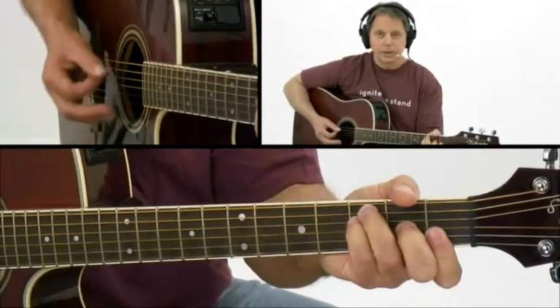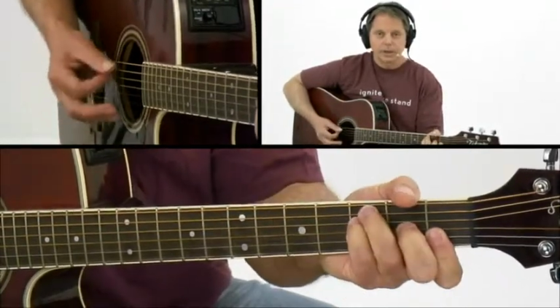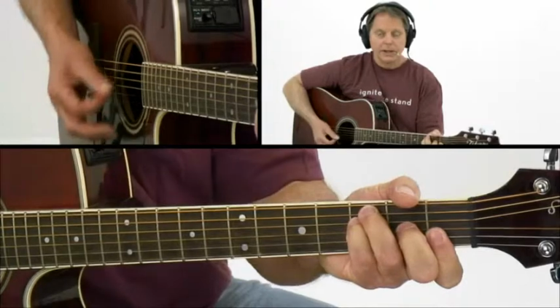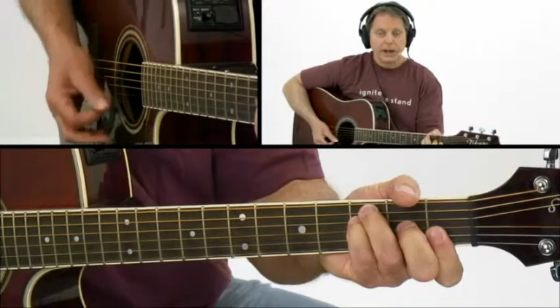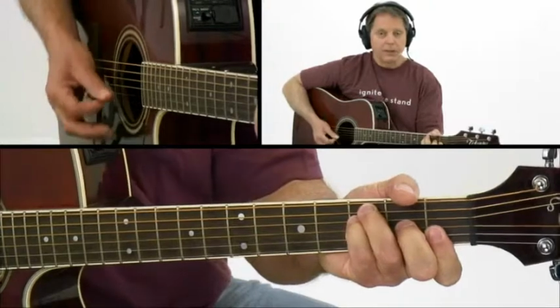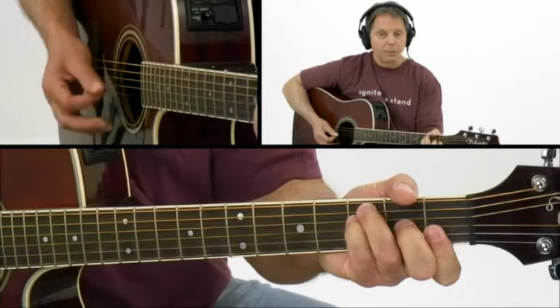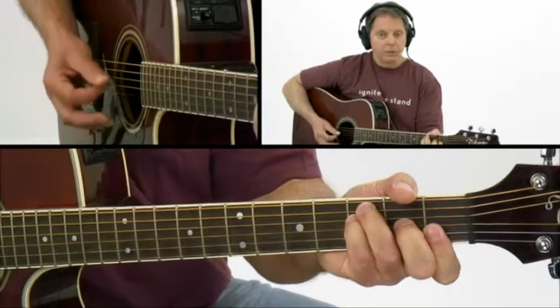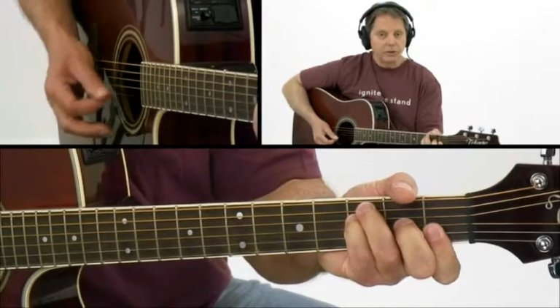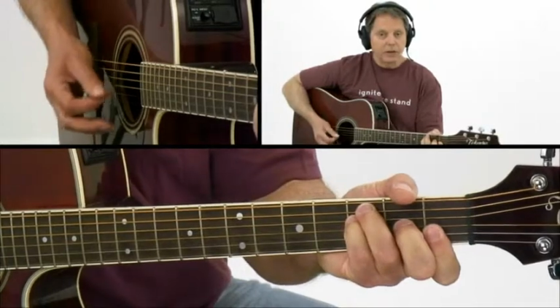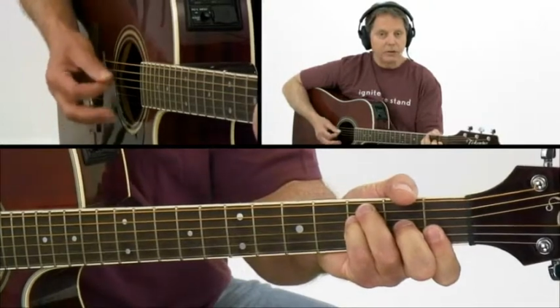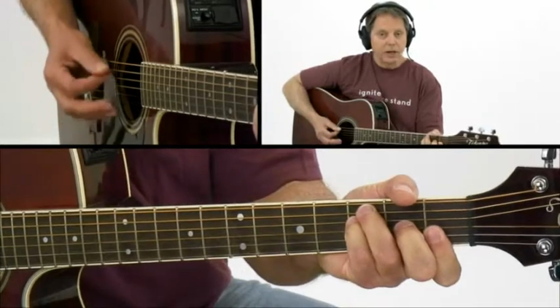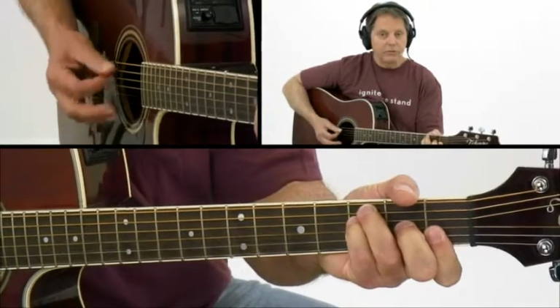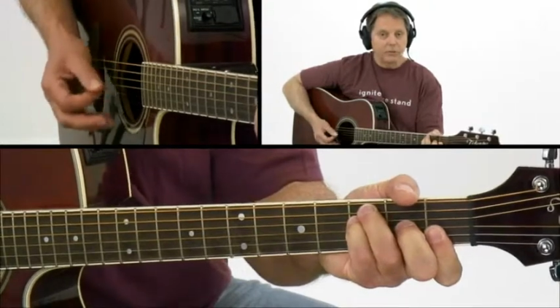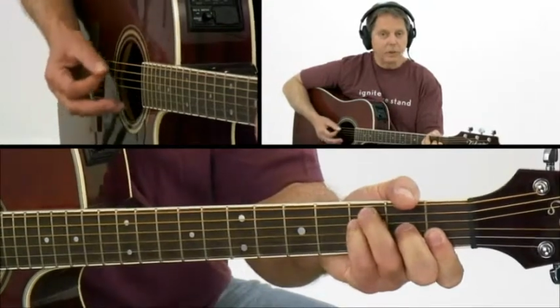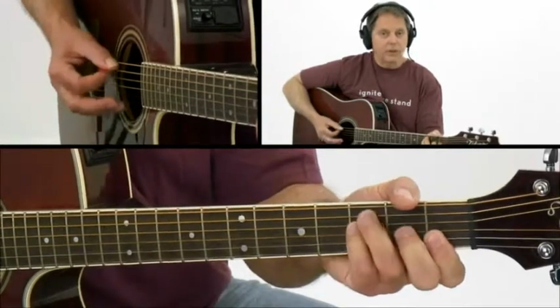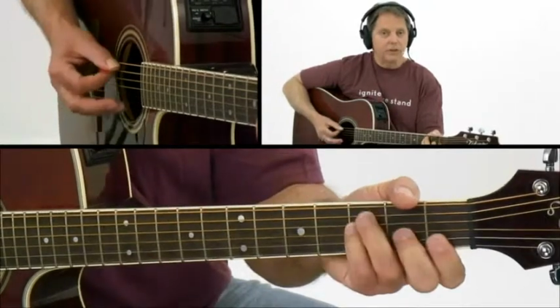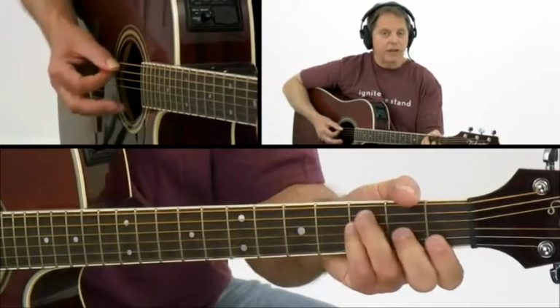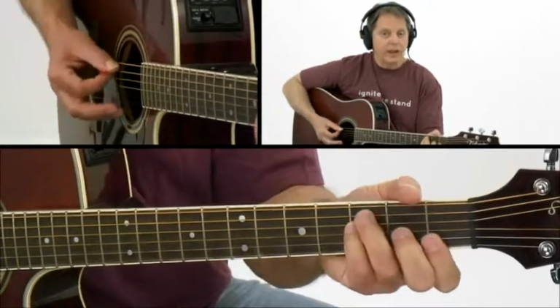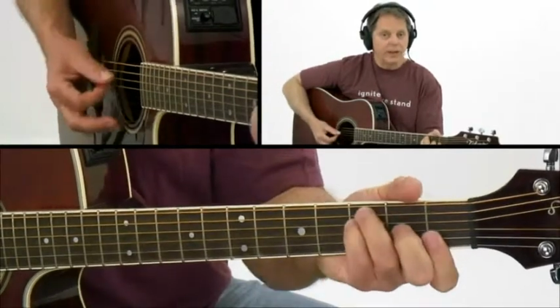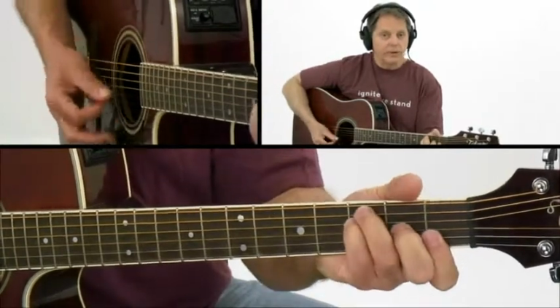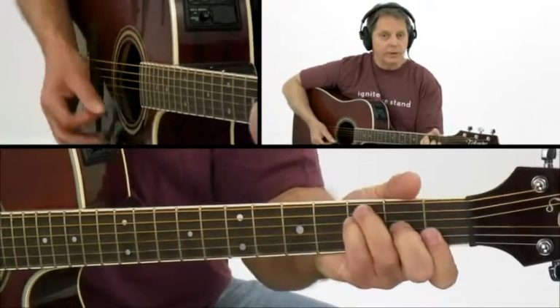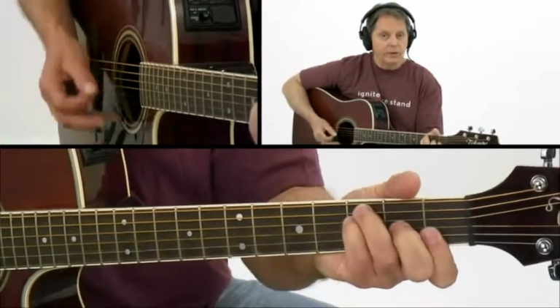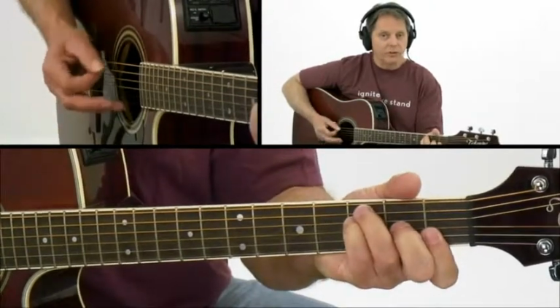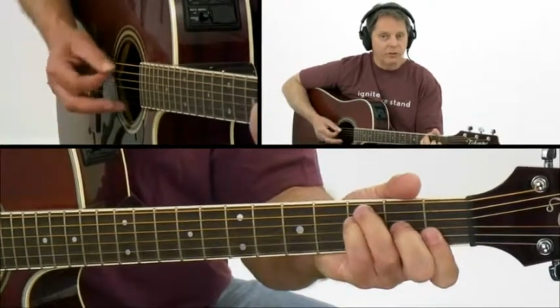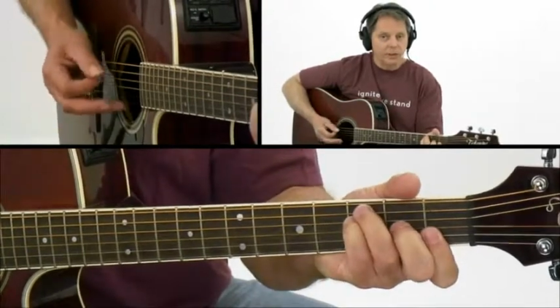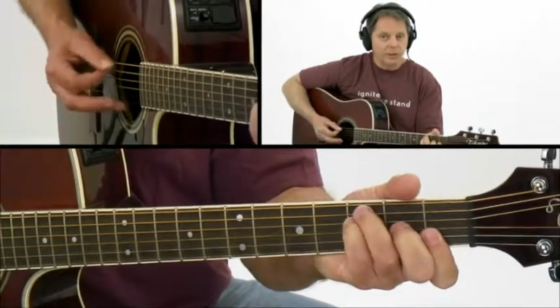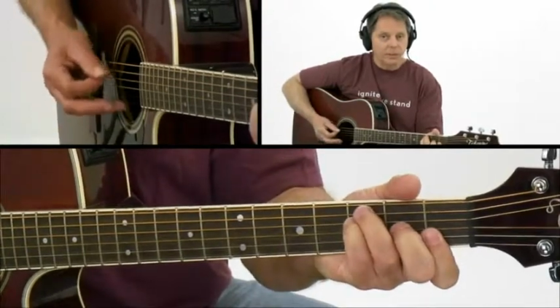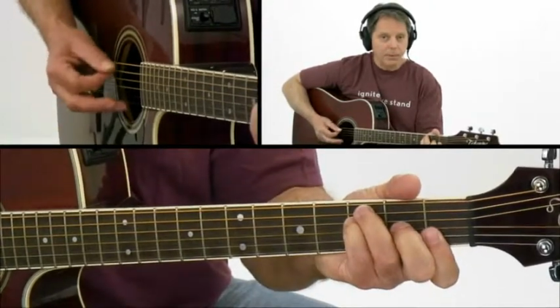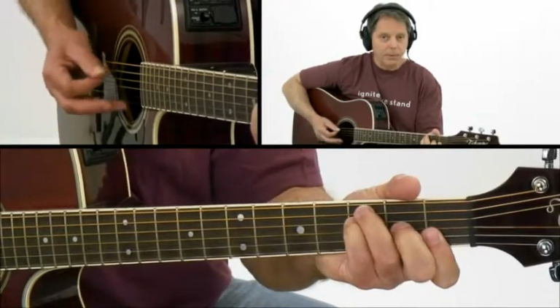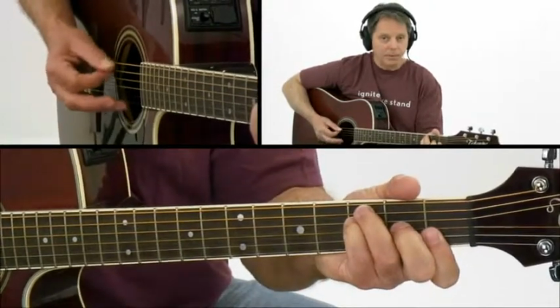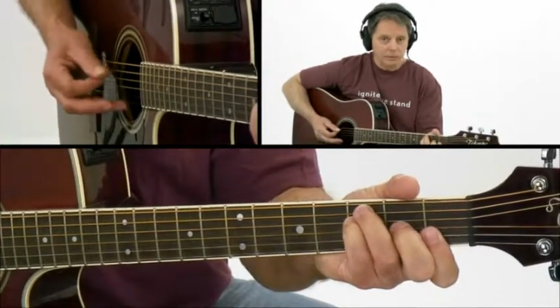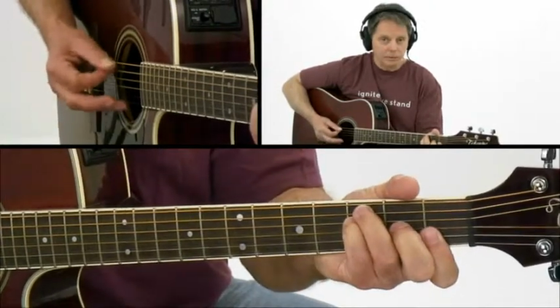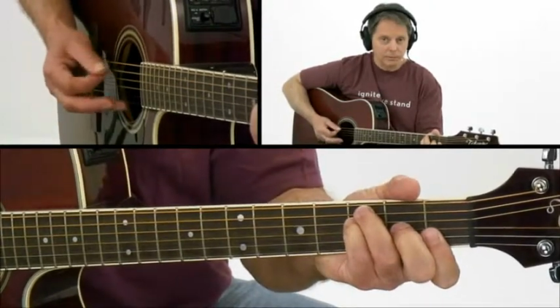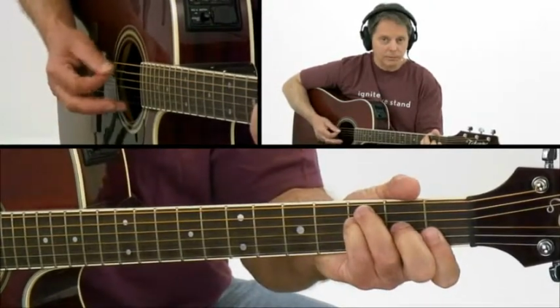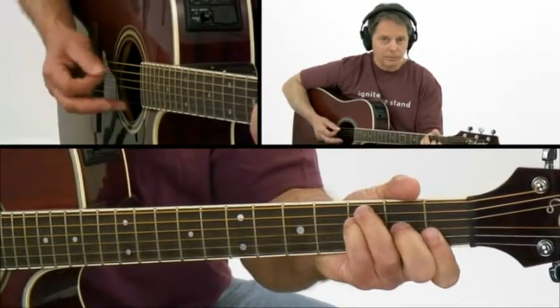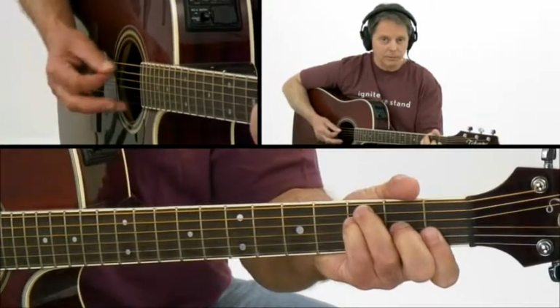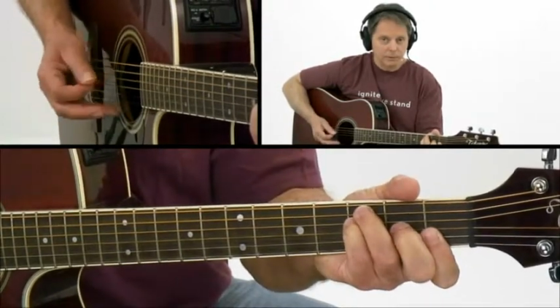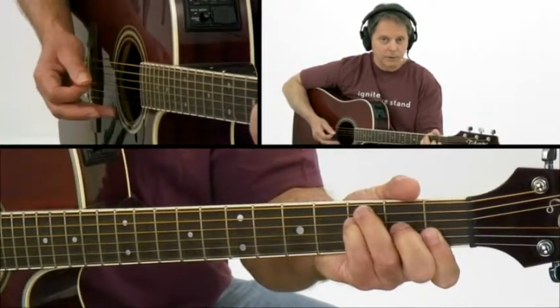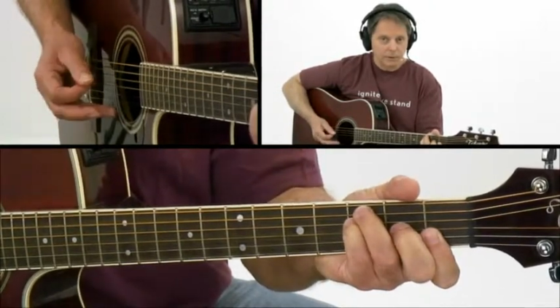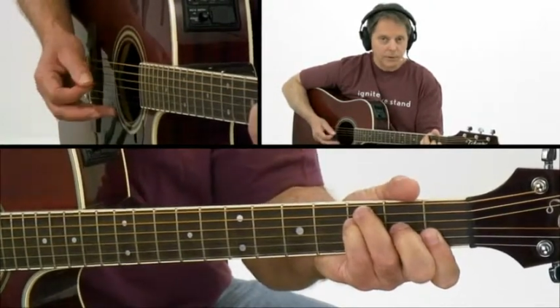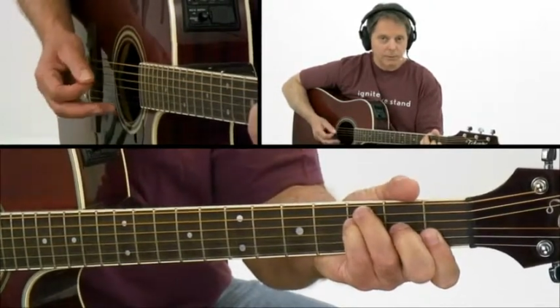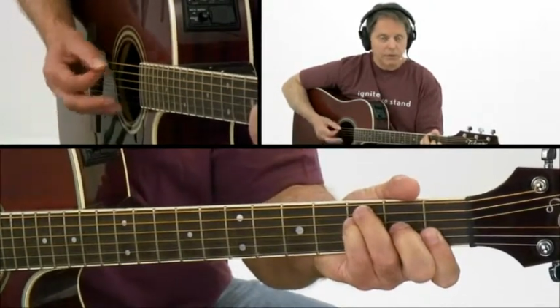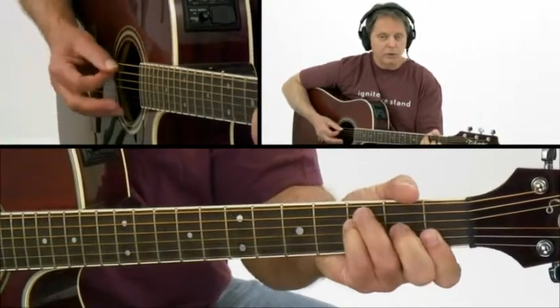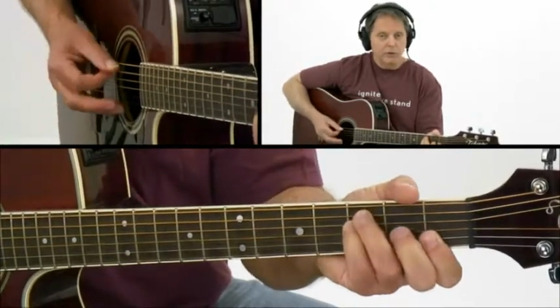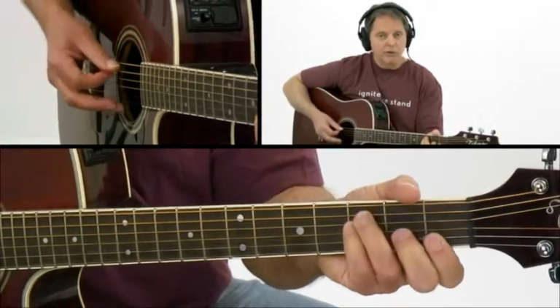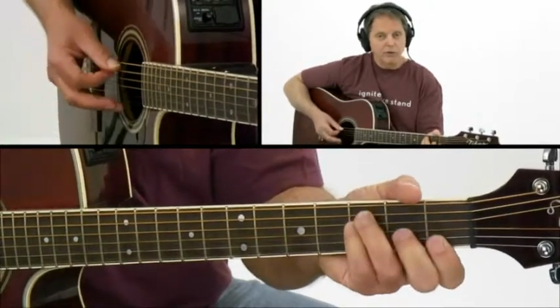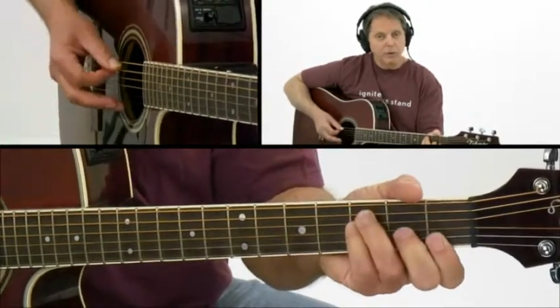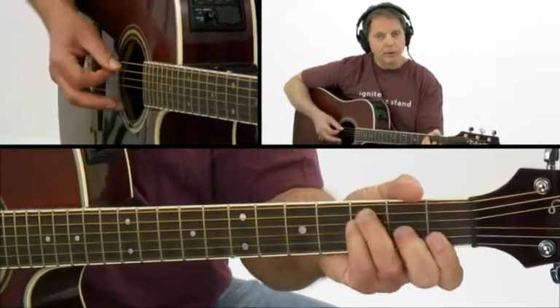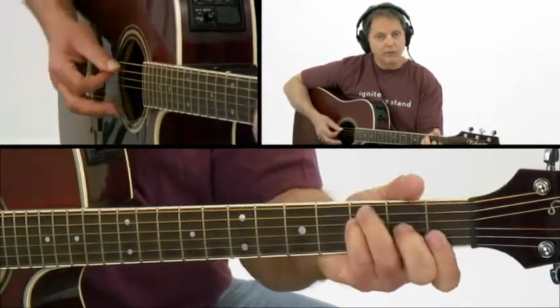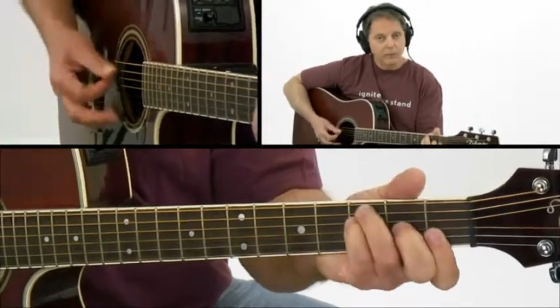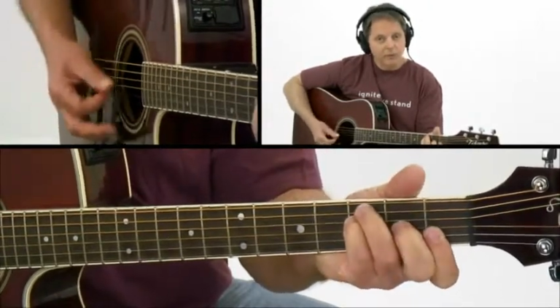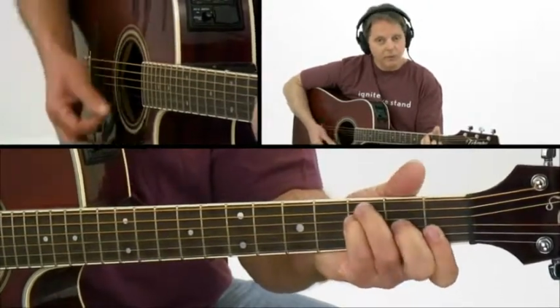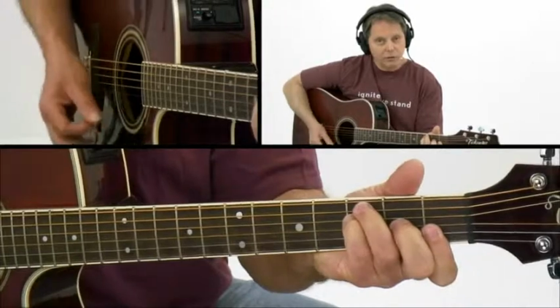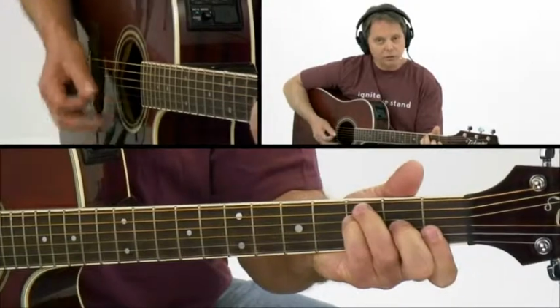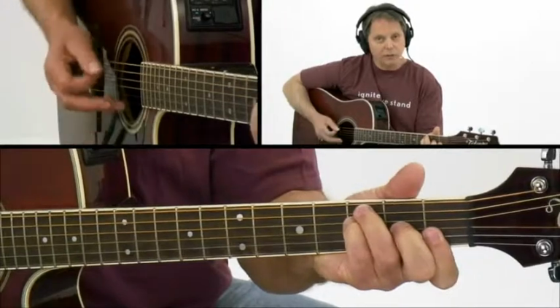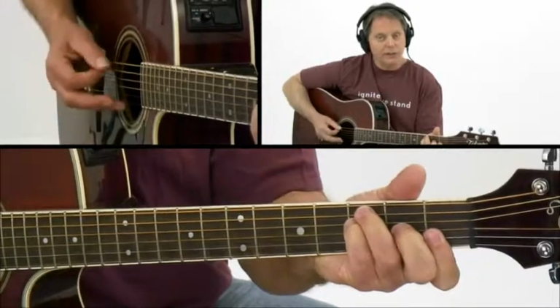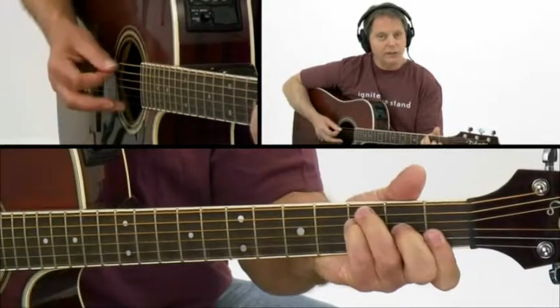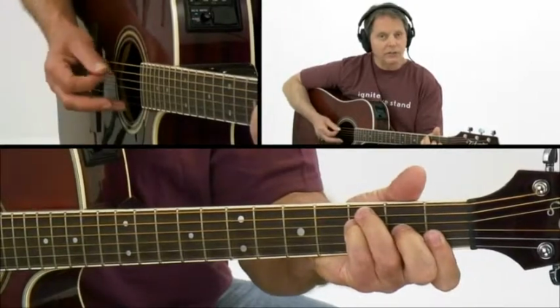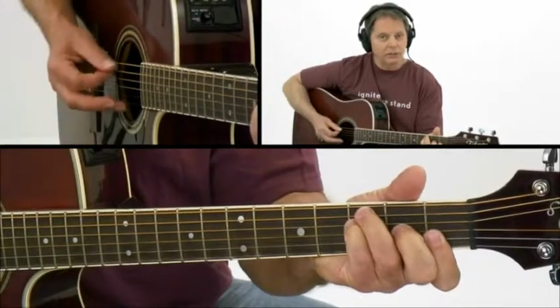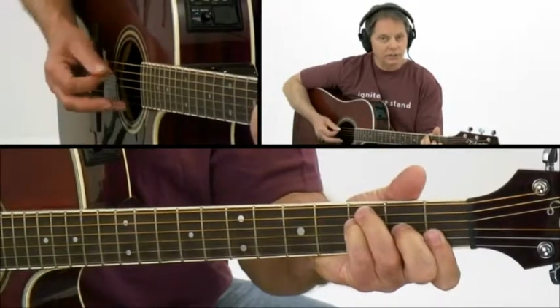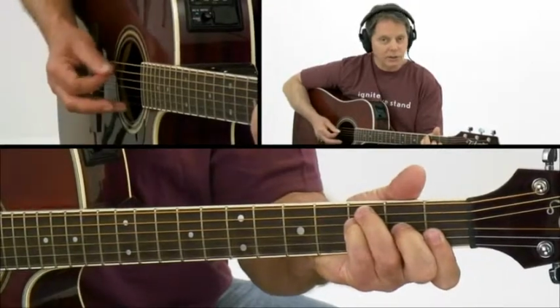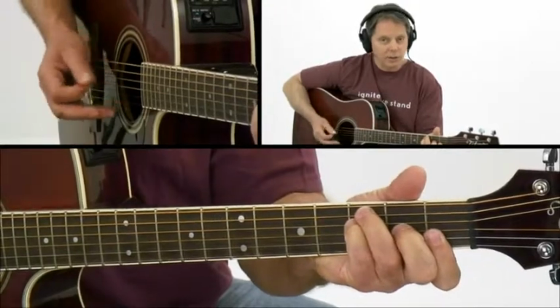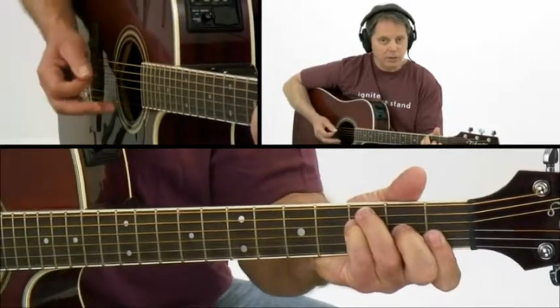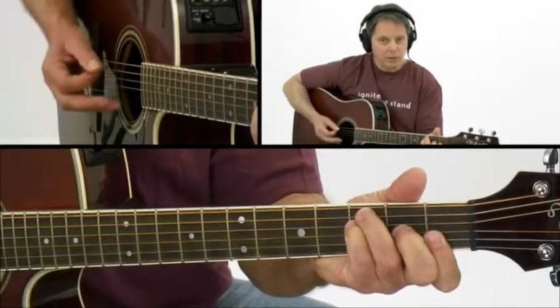Now this particular F chord is an F with a C in the bass, because you're strumming it from the fifth string, and that's a C note.